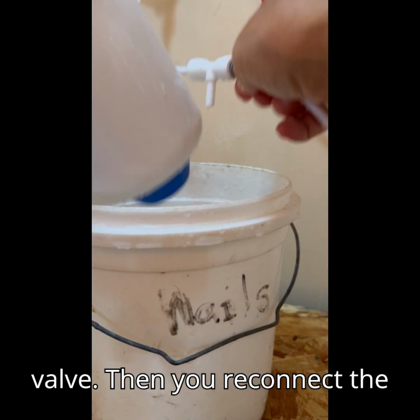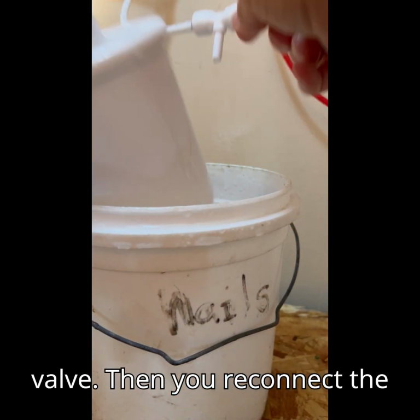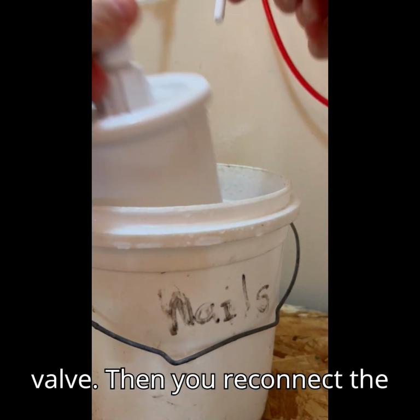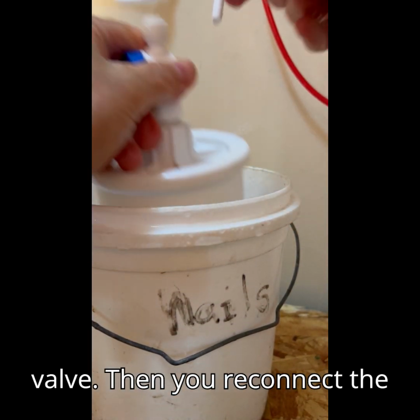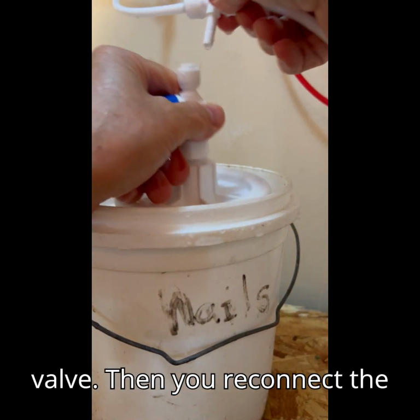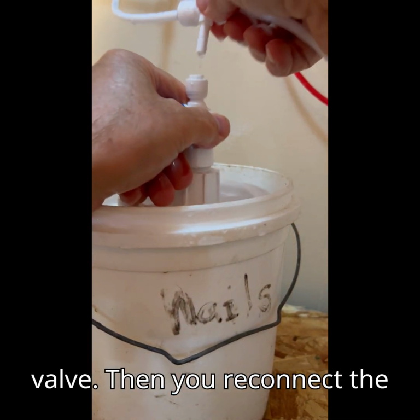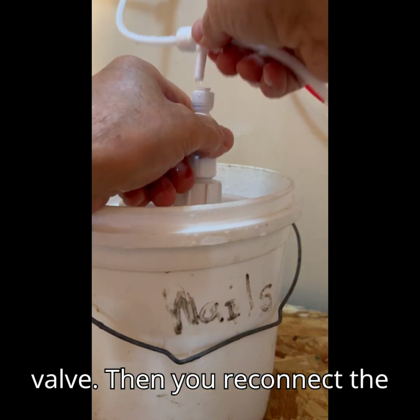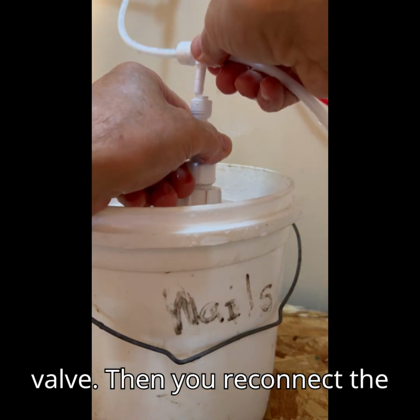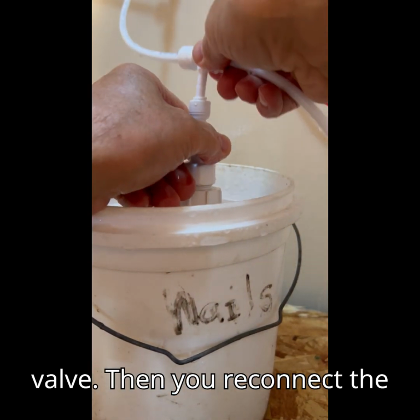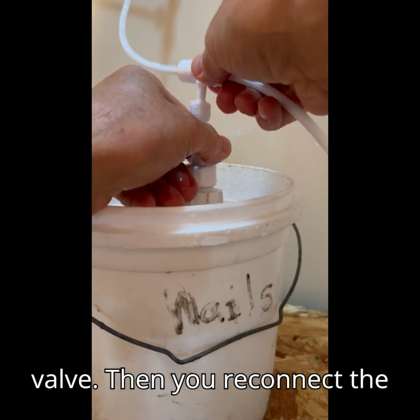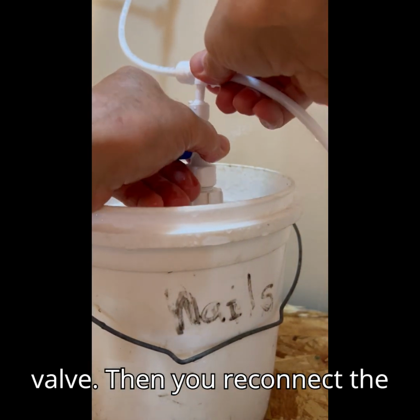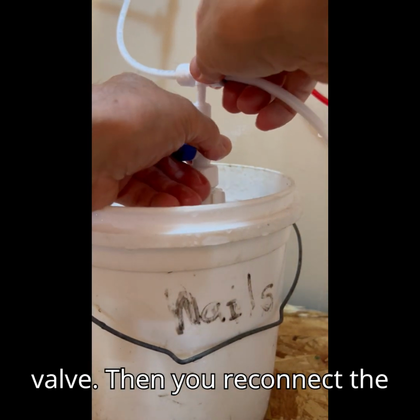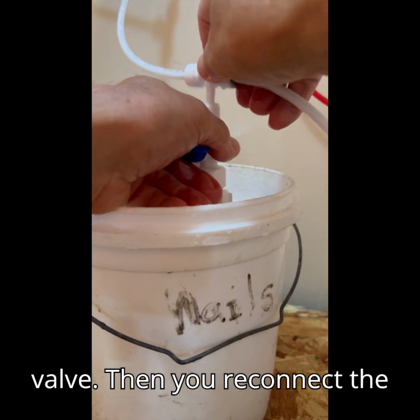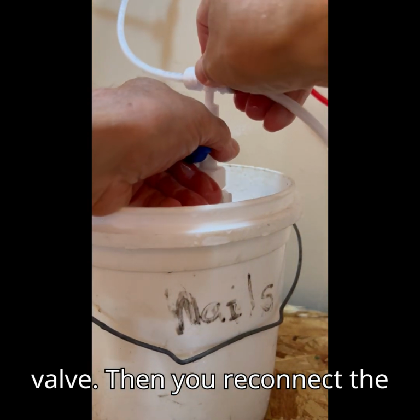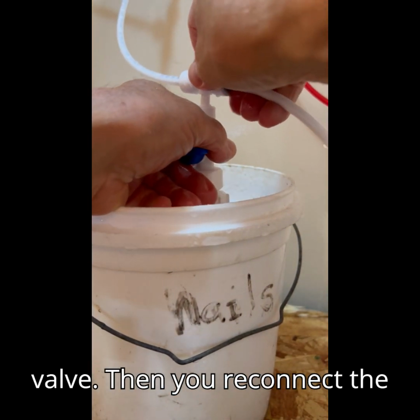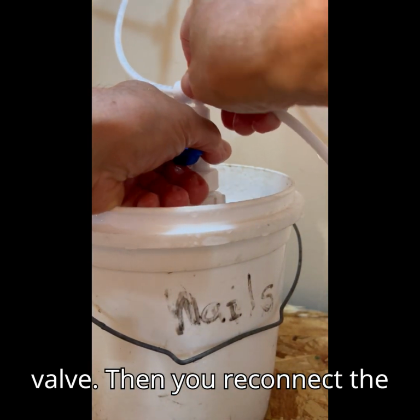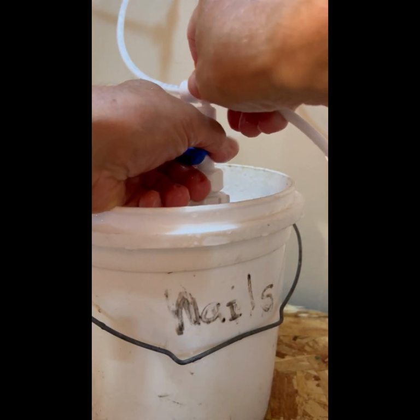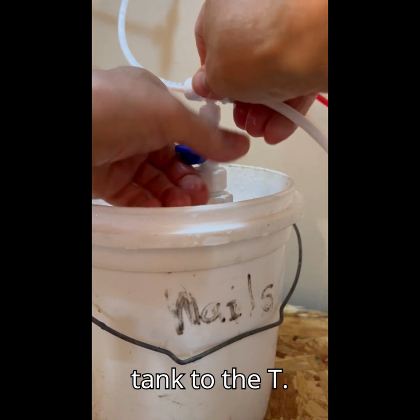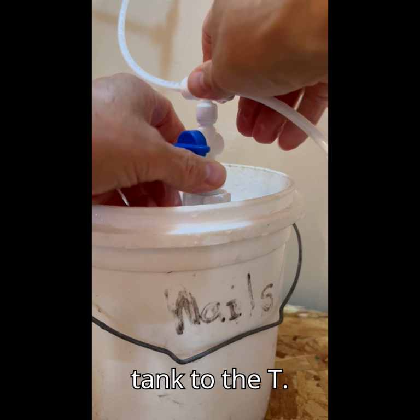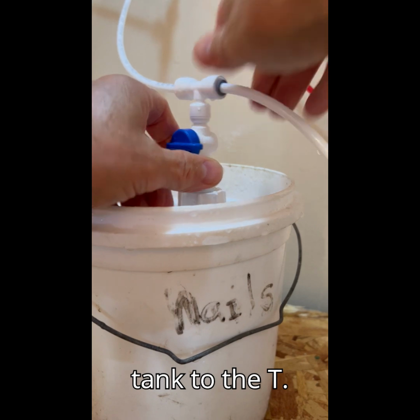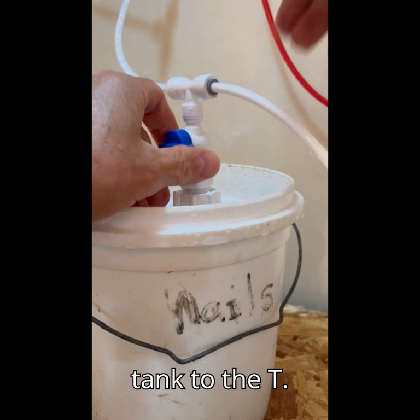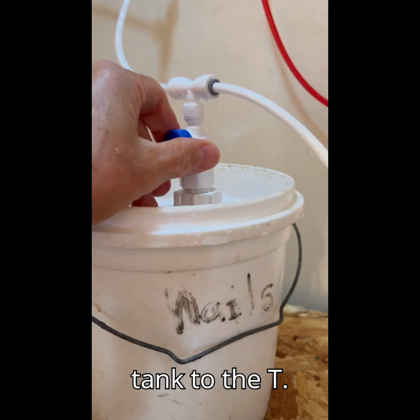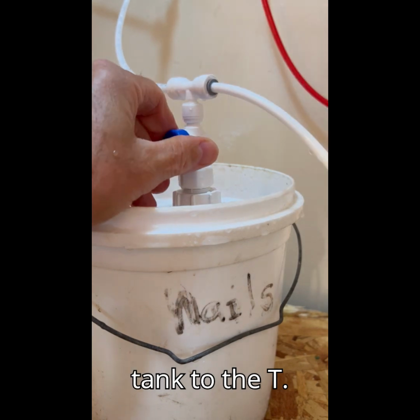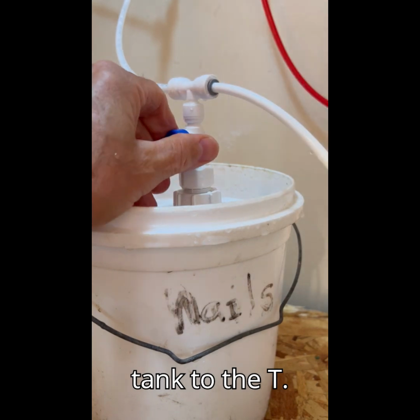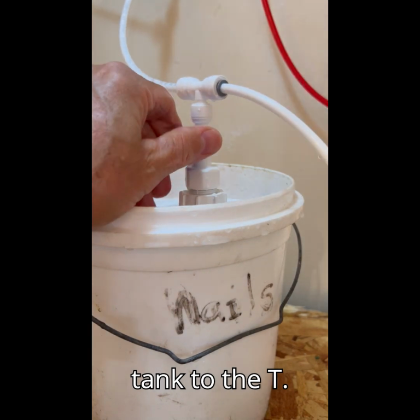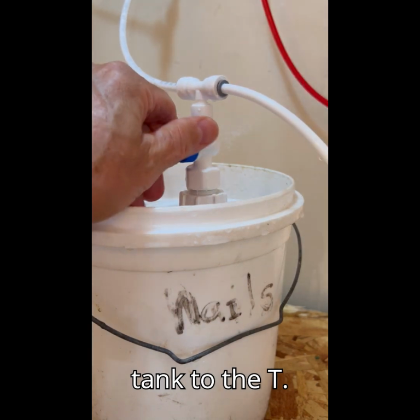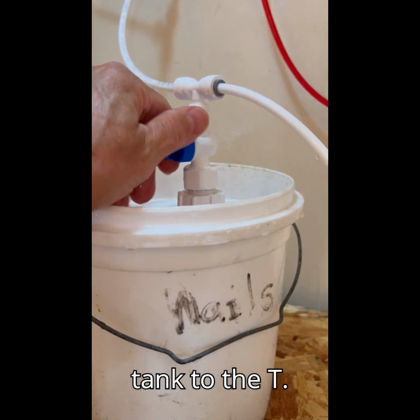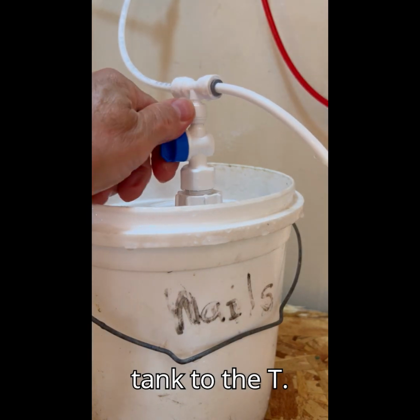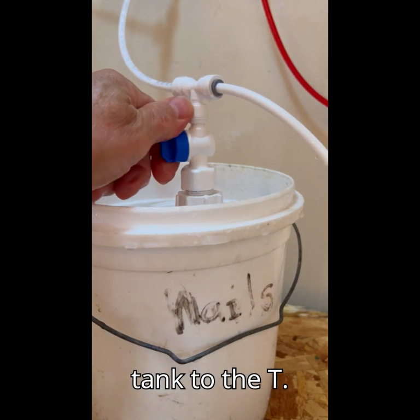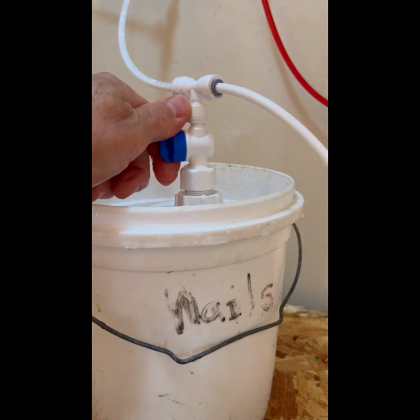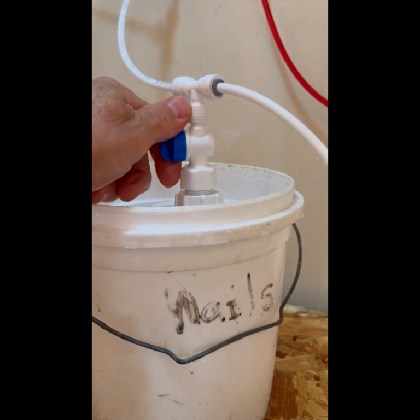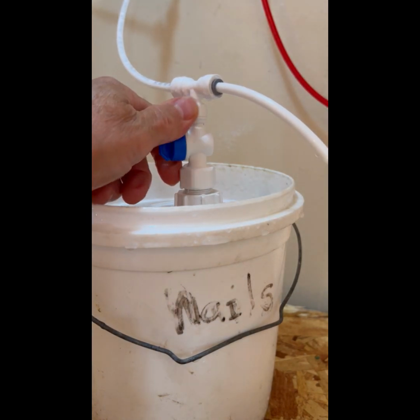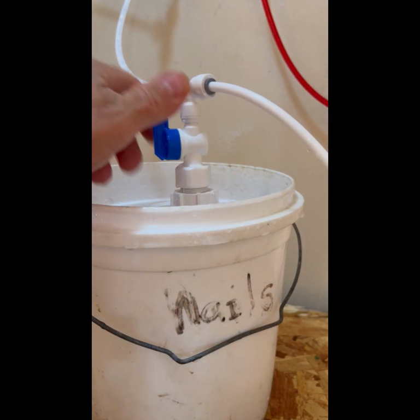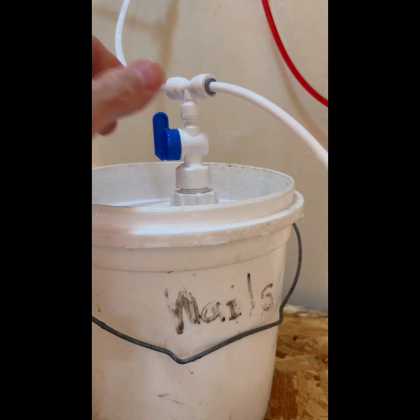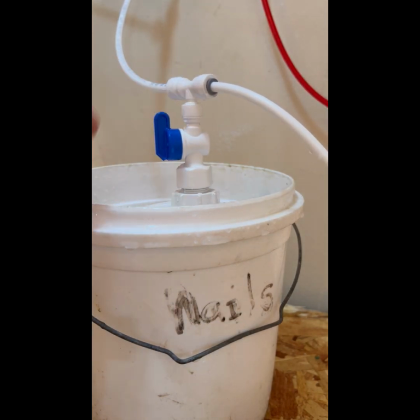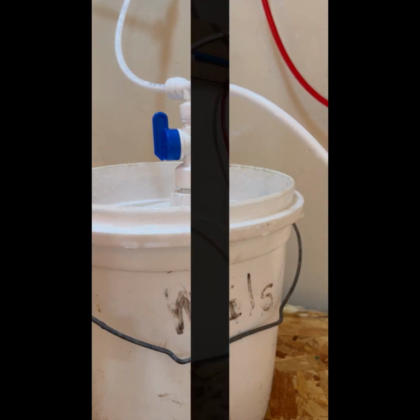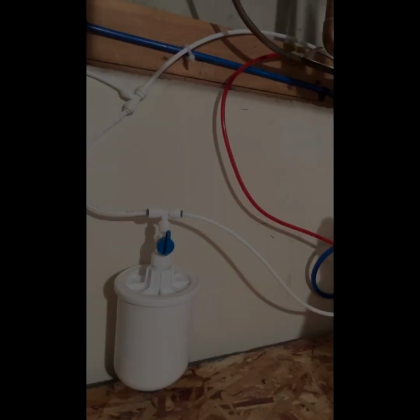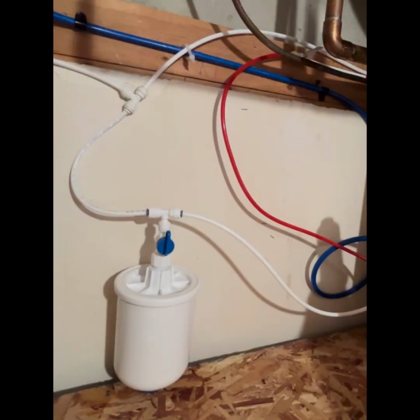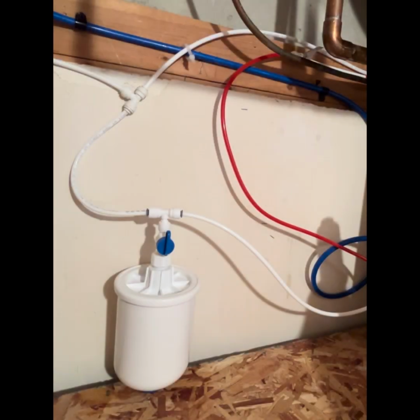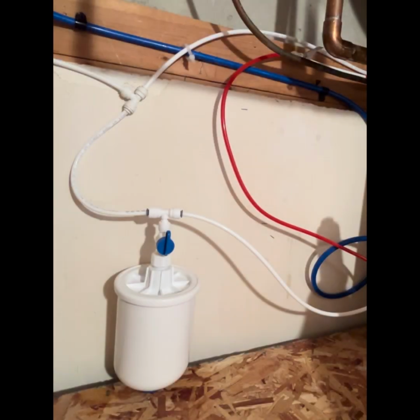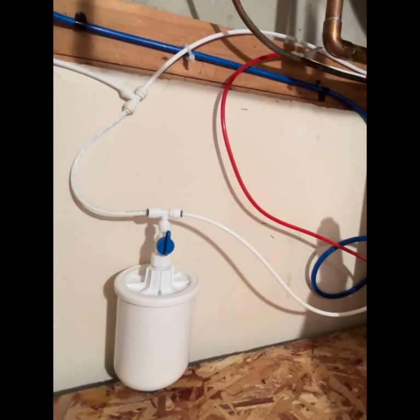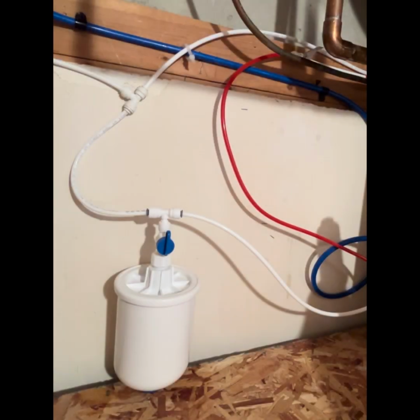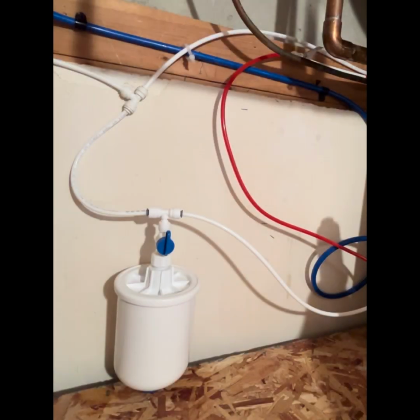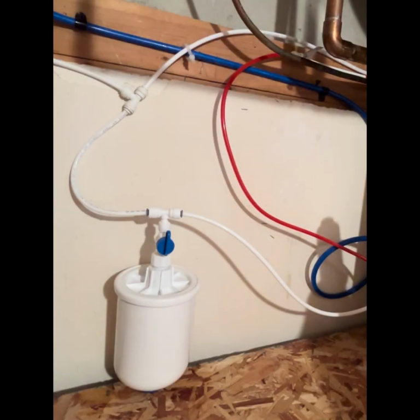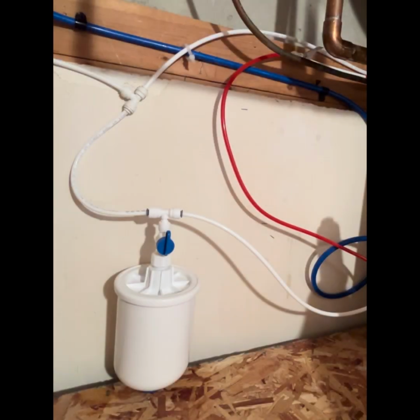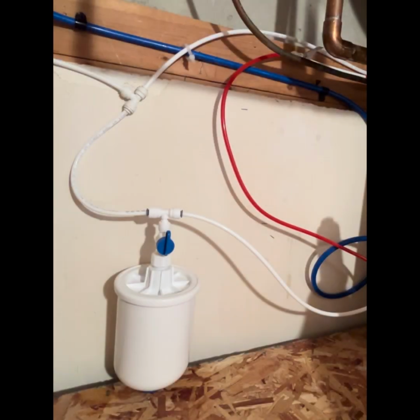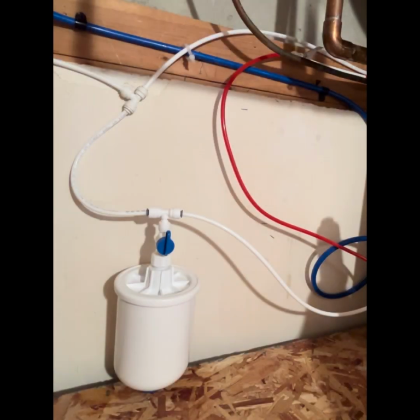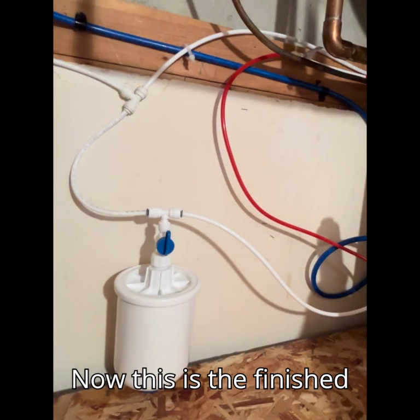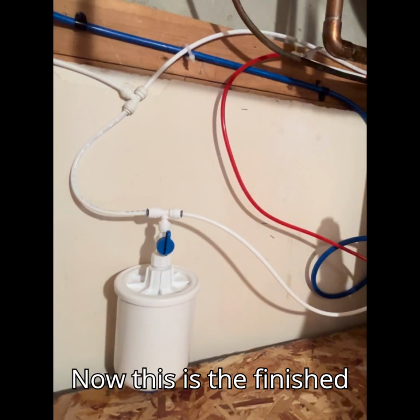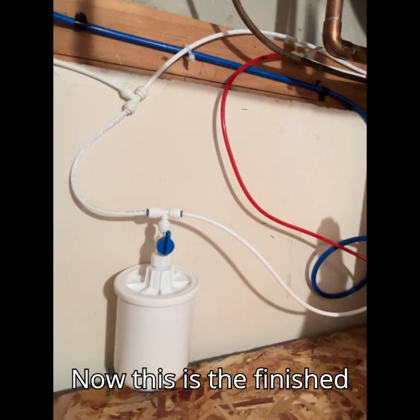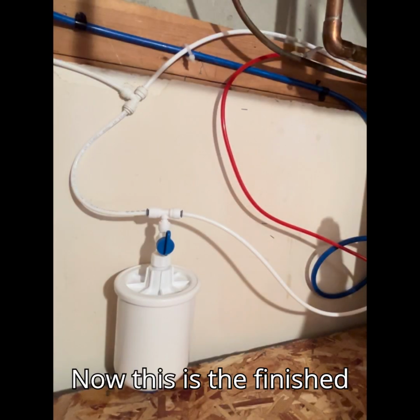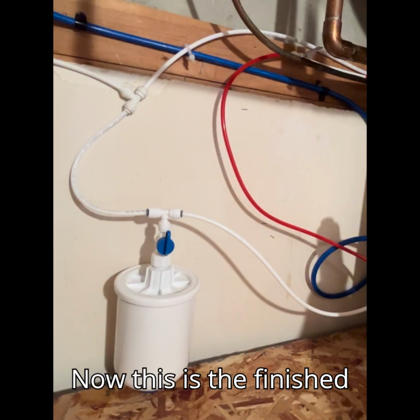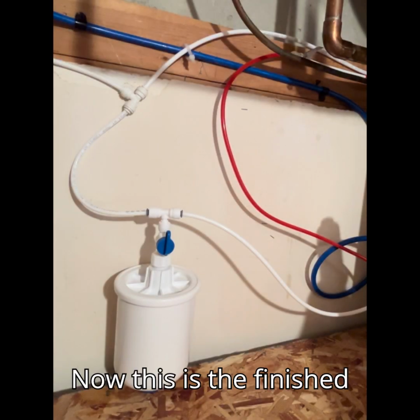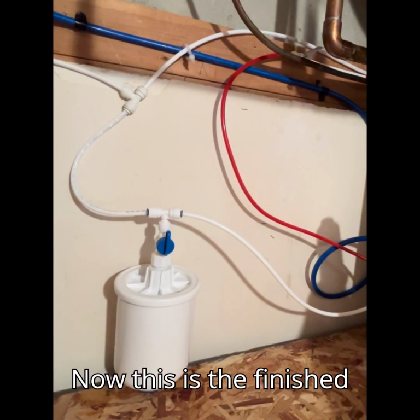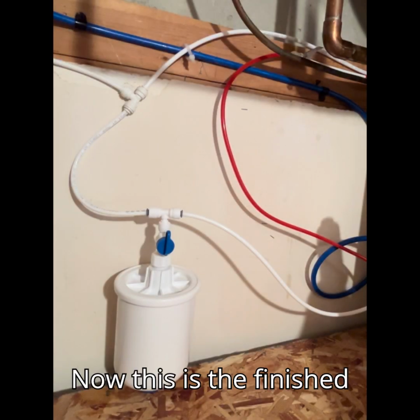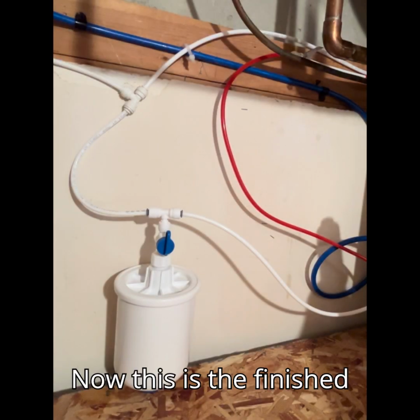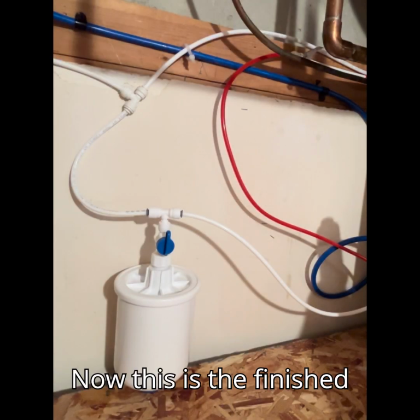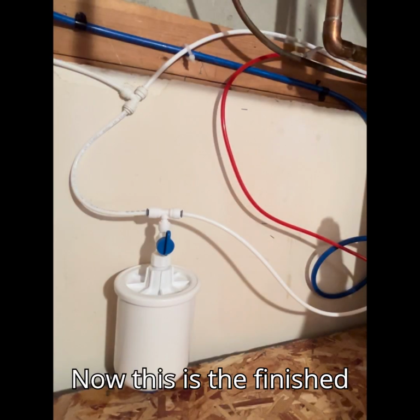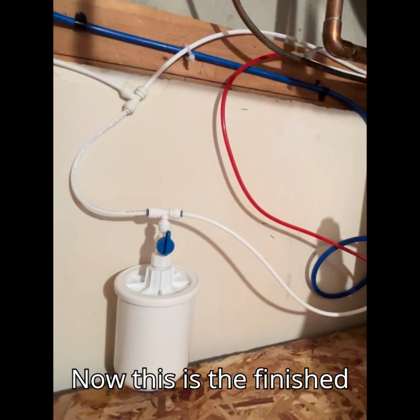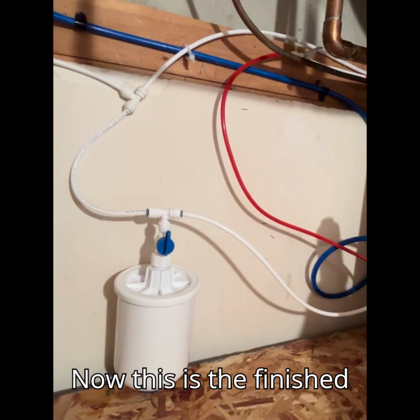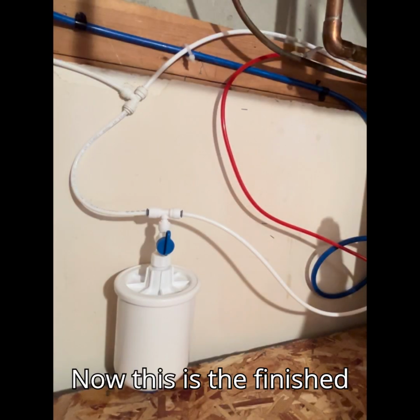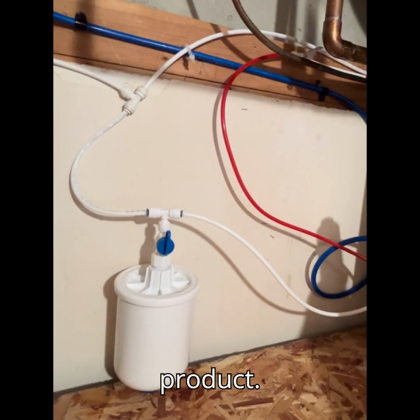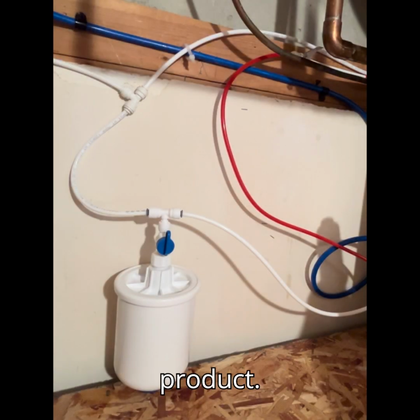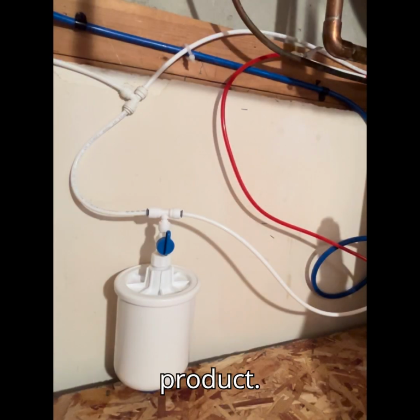Then you reconnect the tank to the T. Now this is the finished product.